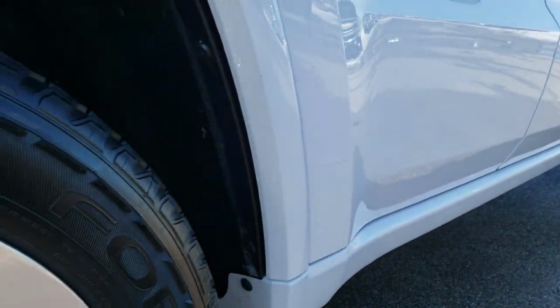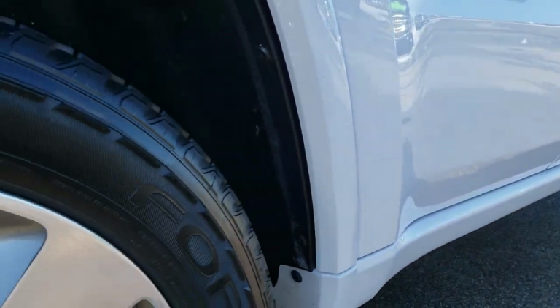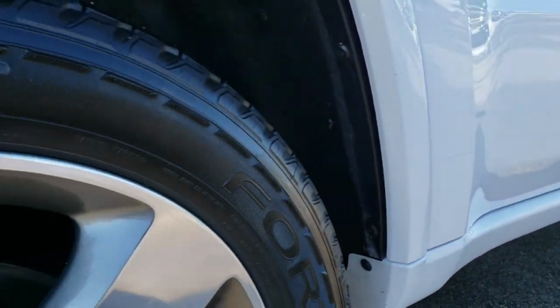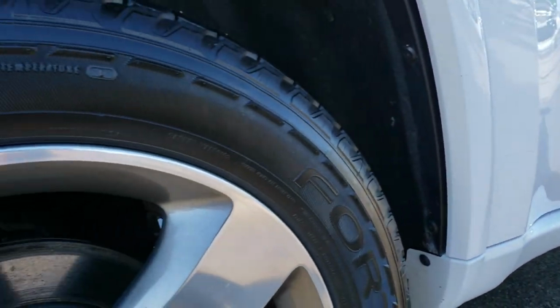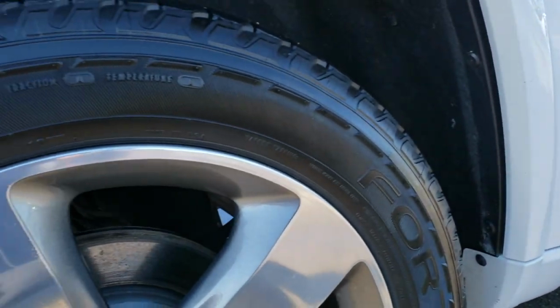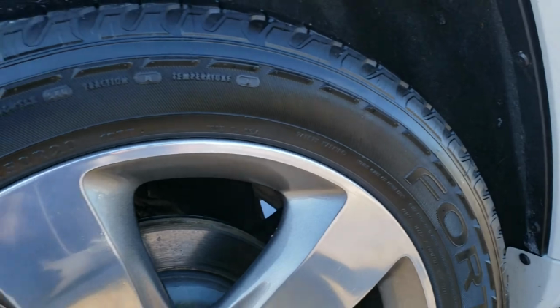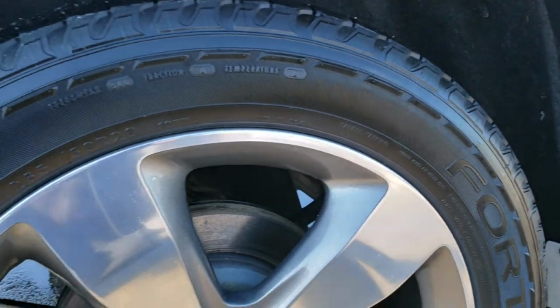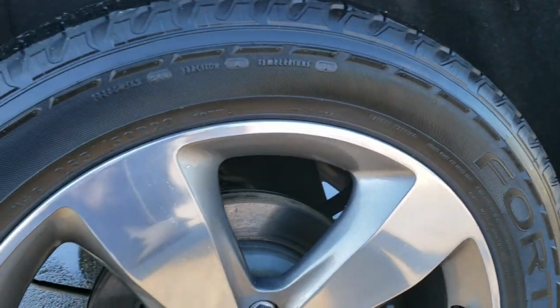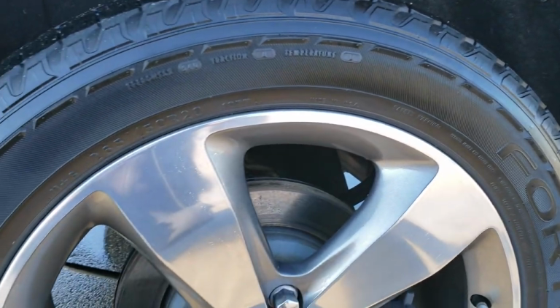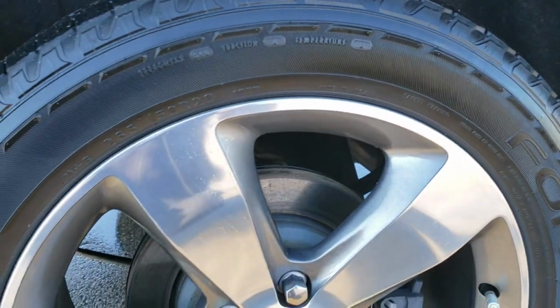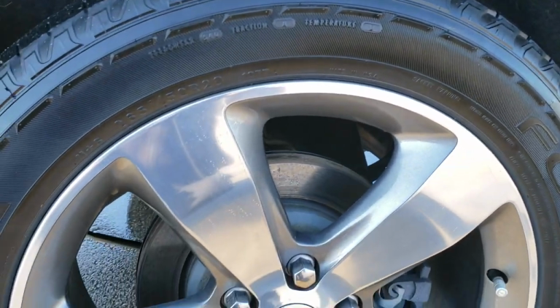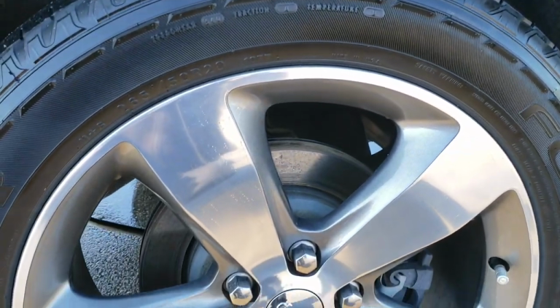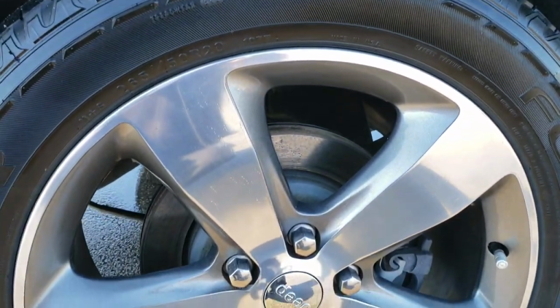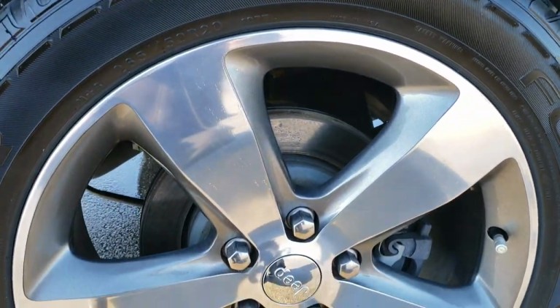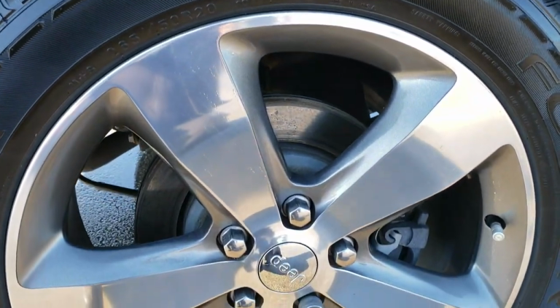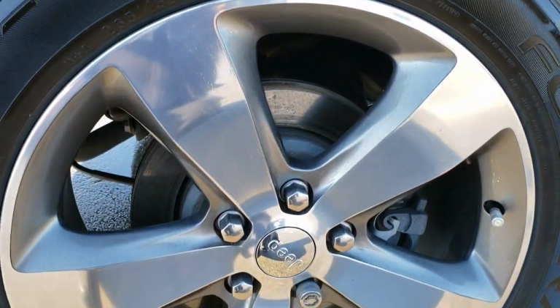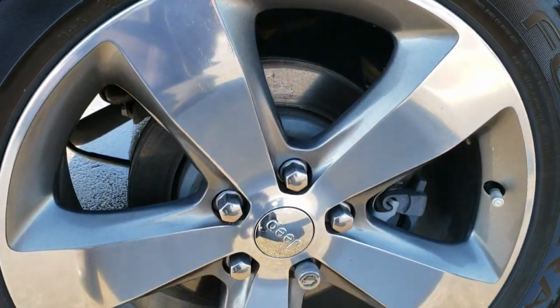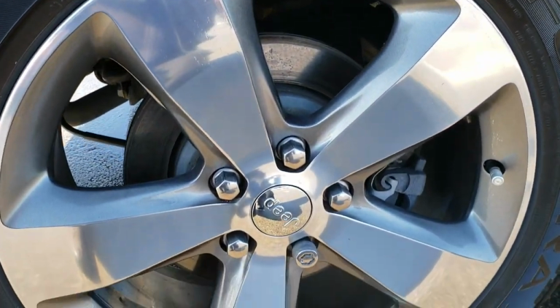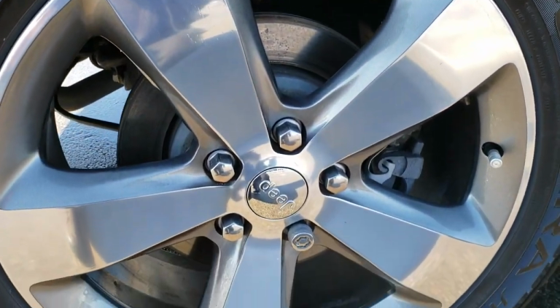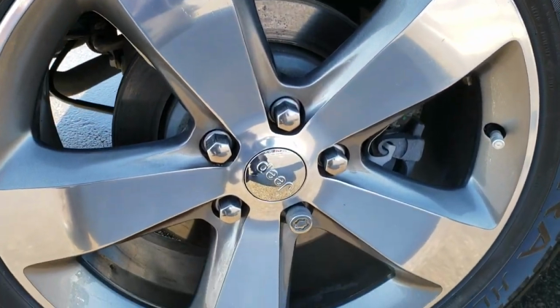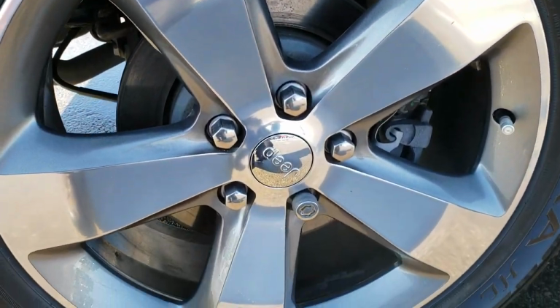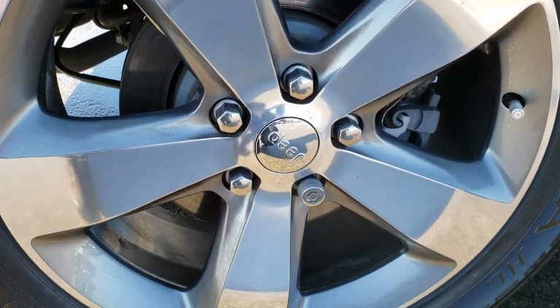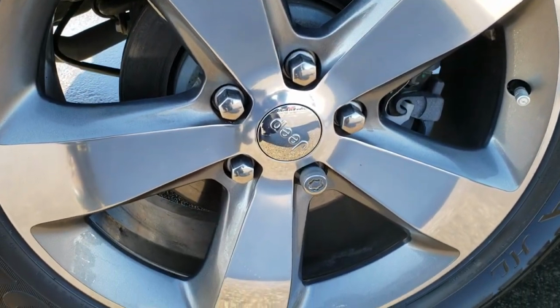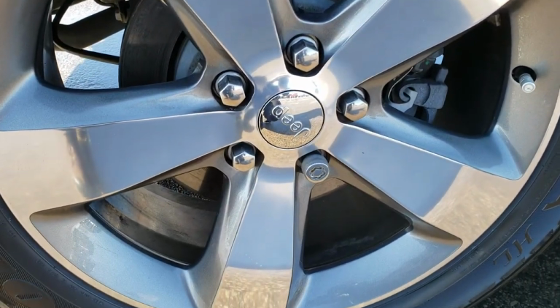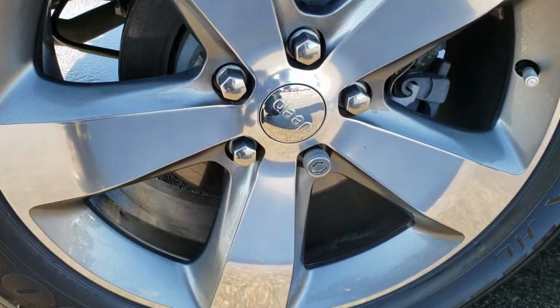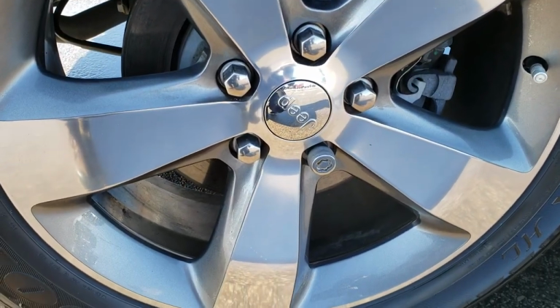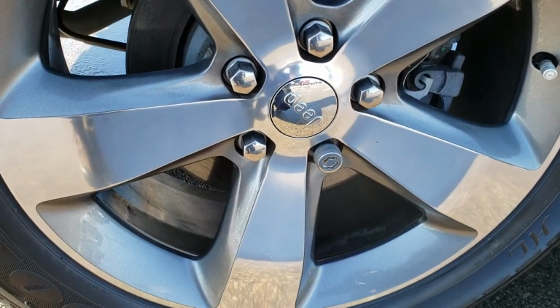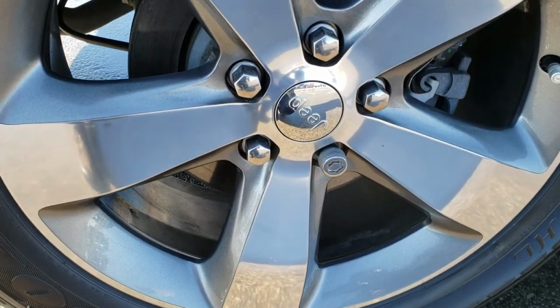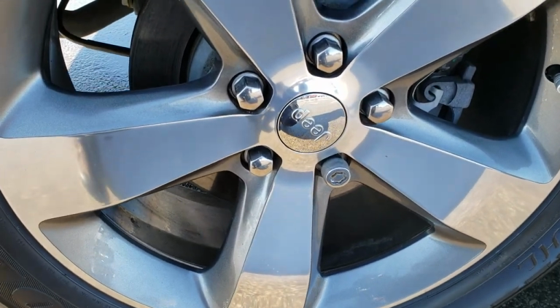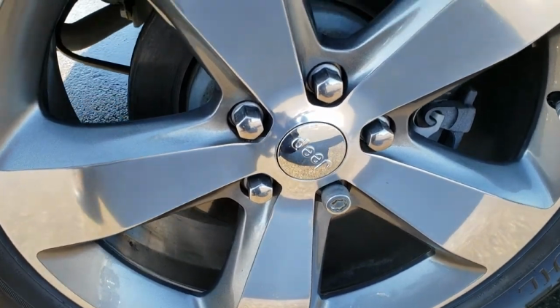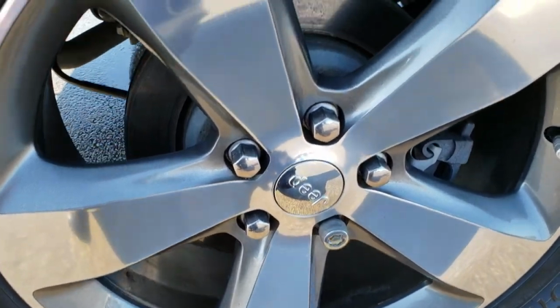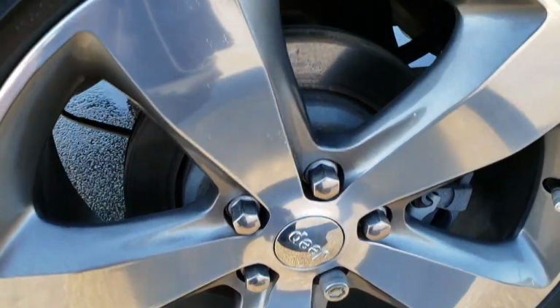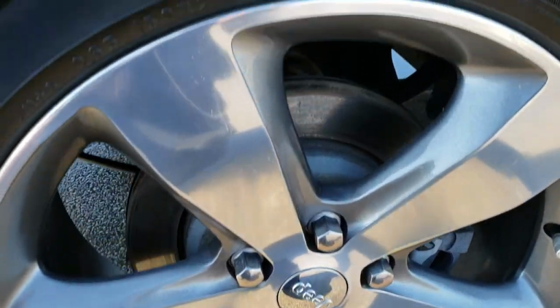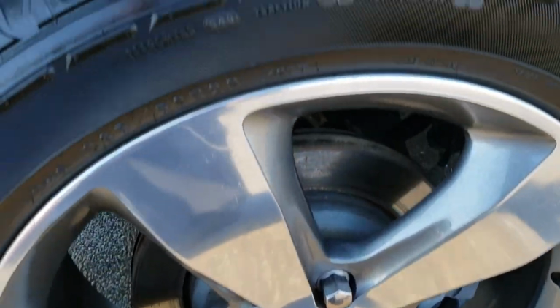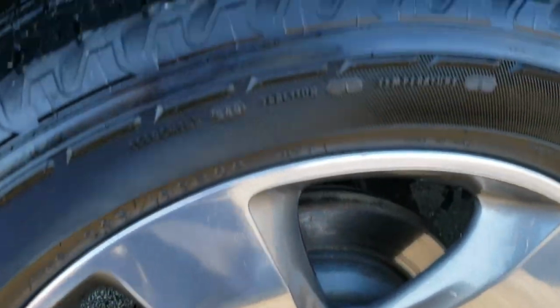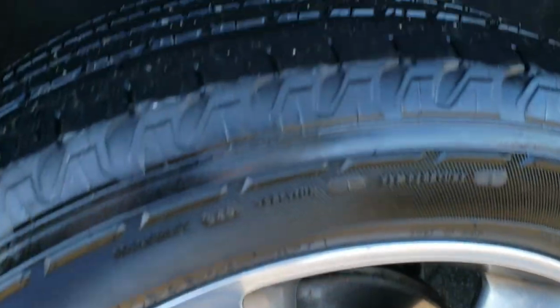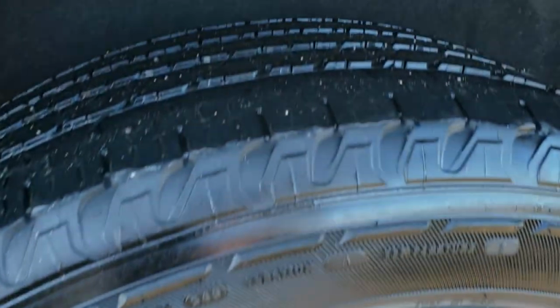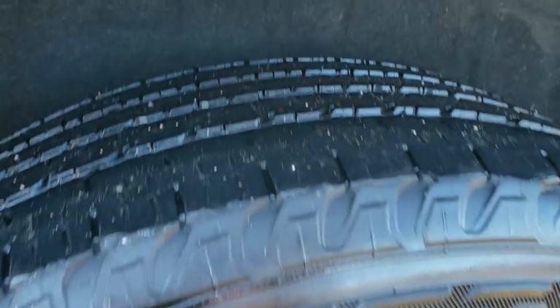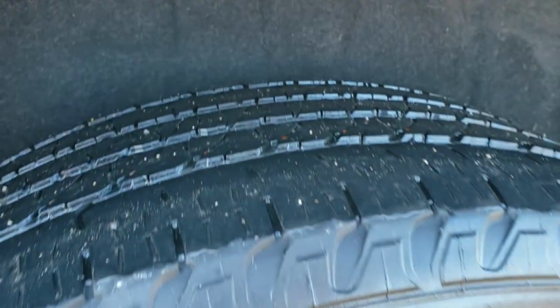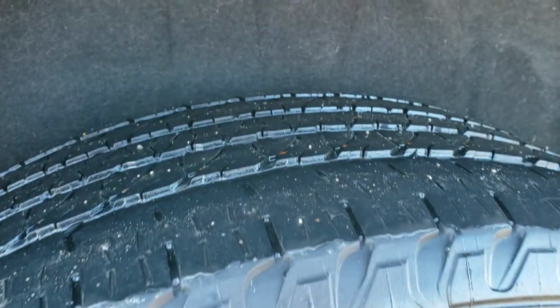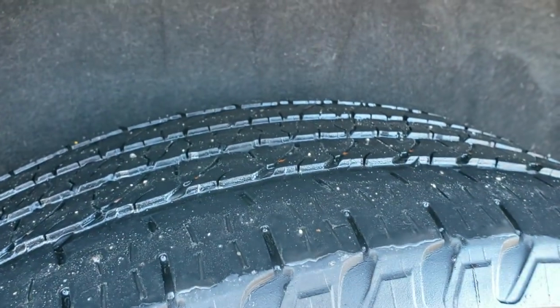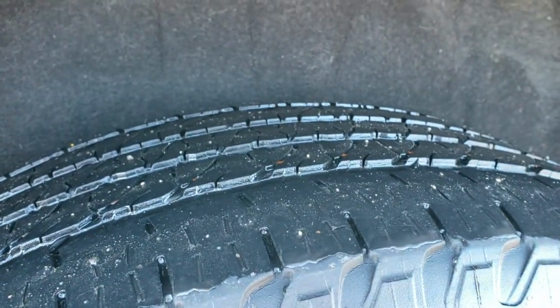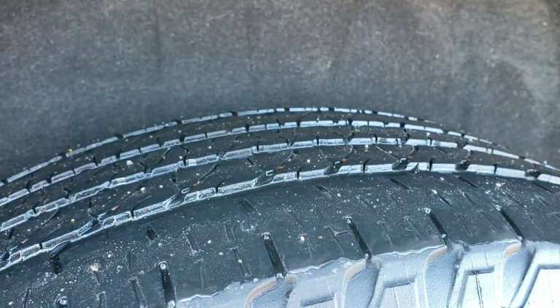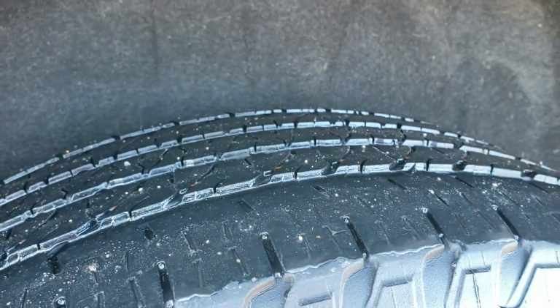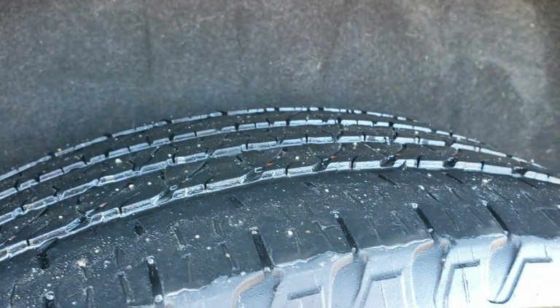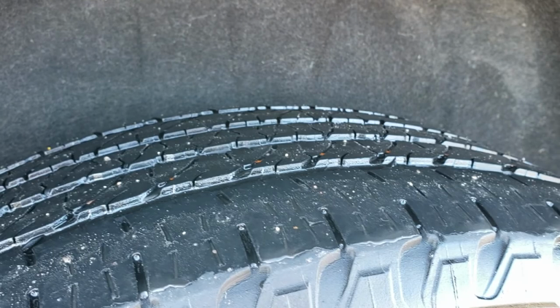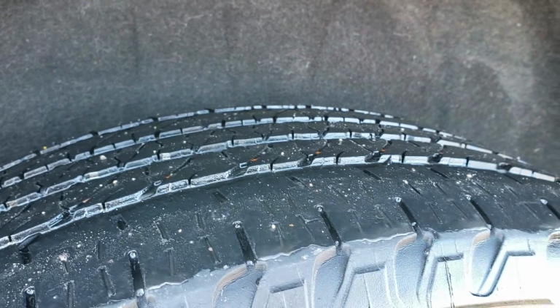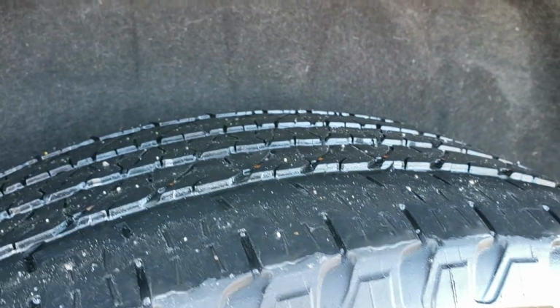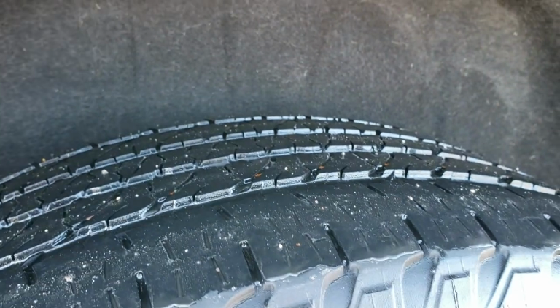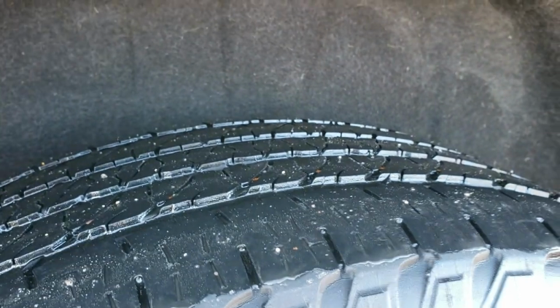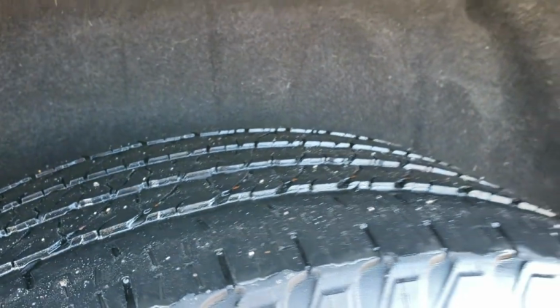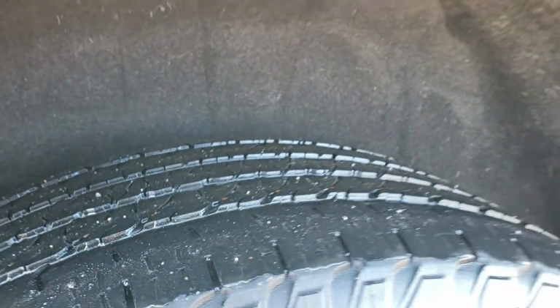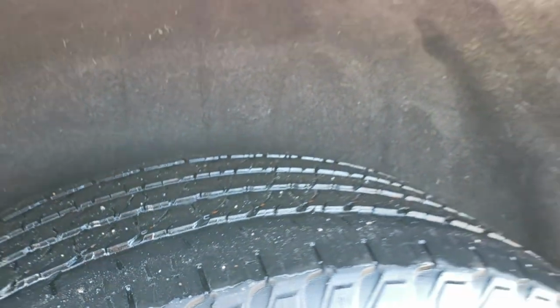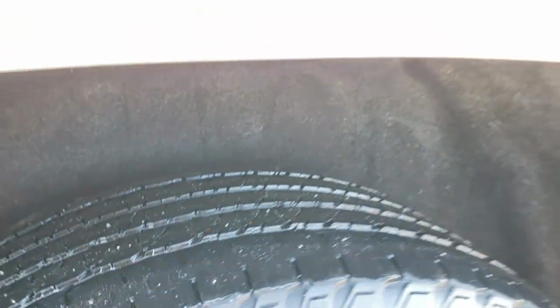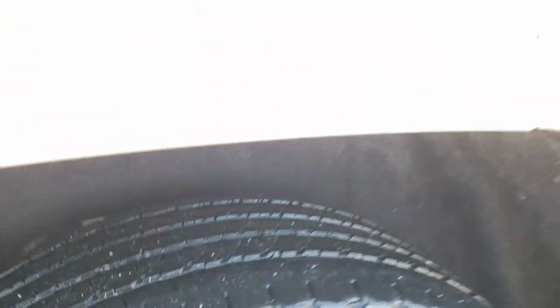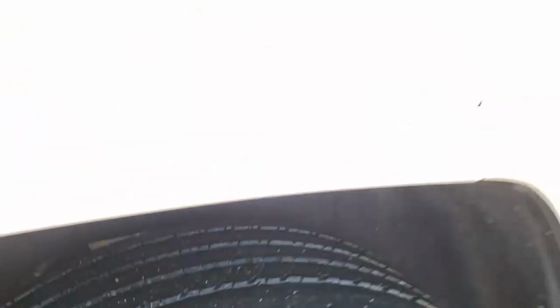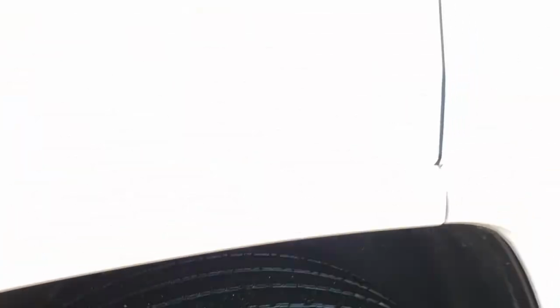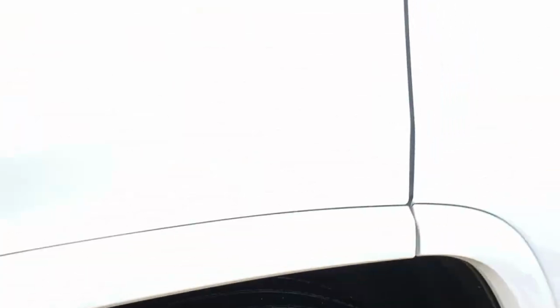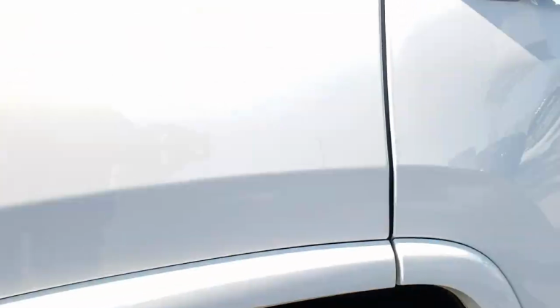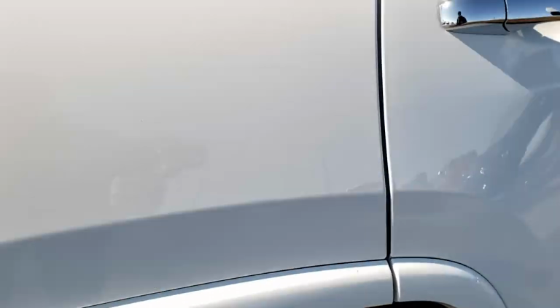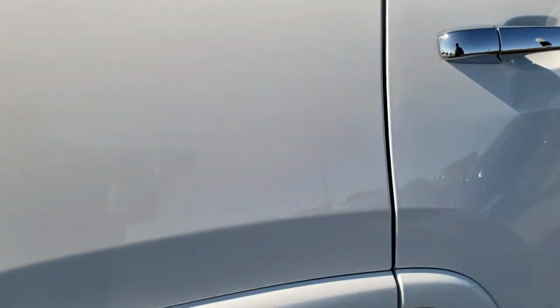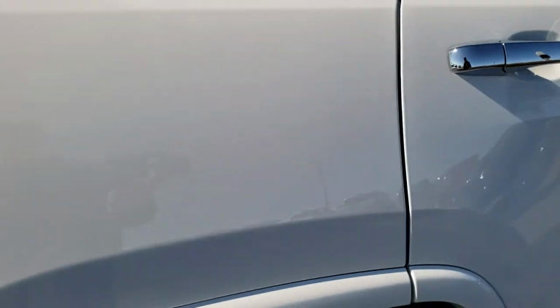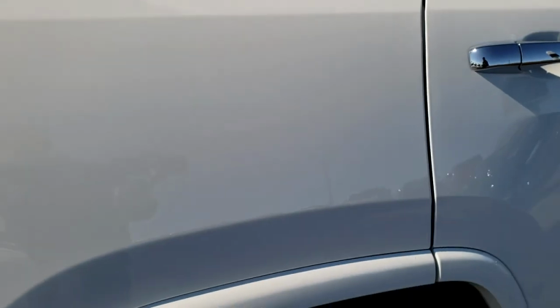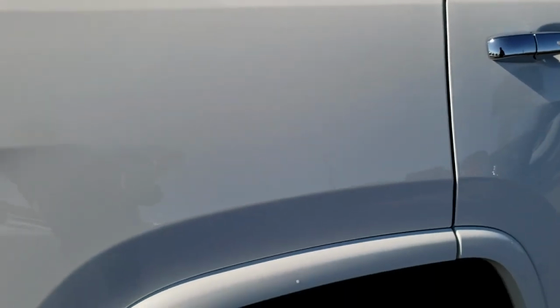The back rim is in excellent condition as well. Of course, four-wheel disc brakes on the Grand Cherokees, and the back tires have just as much tread as the front tires.